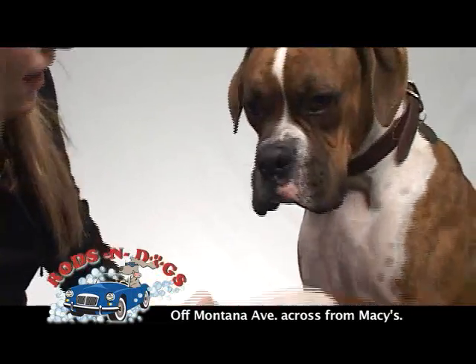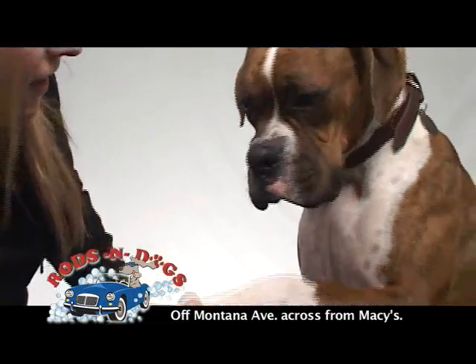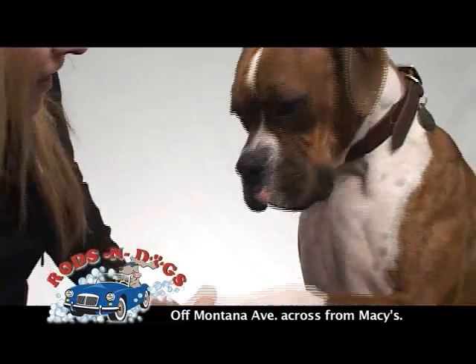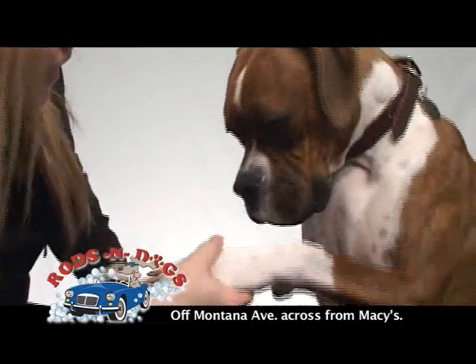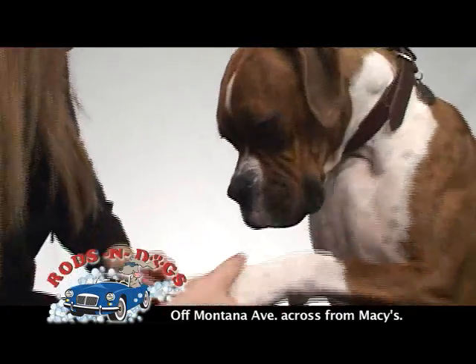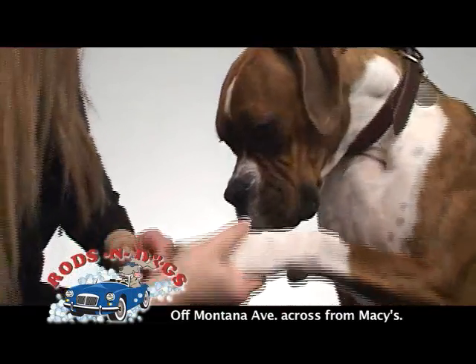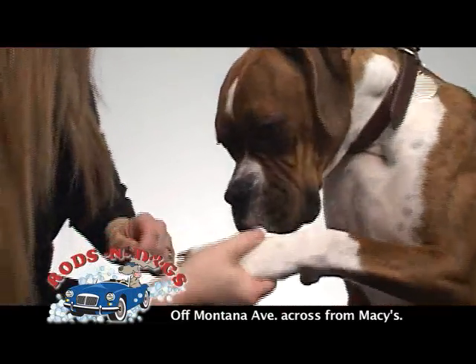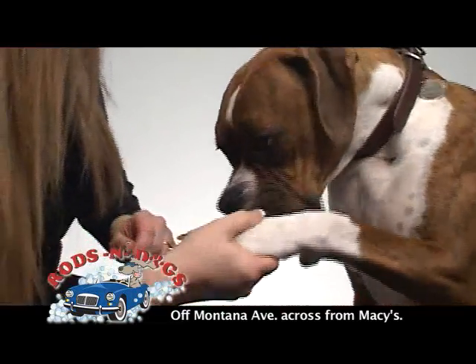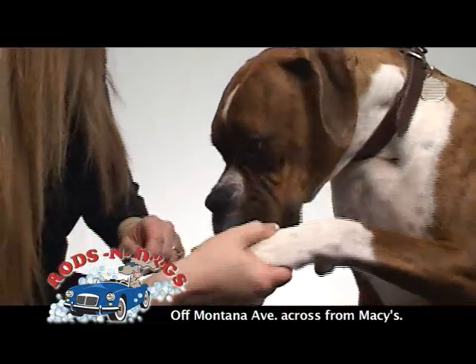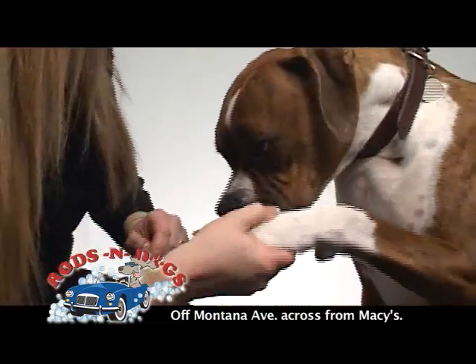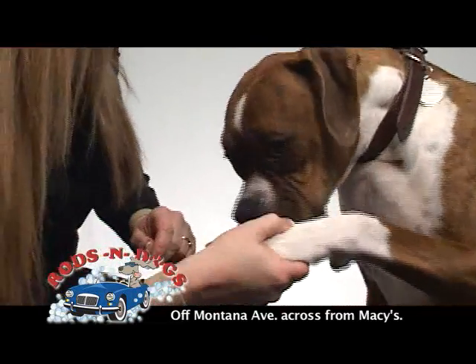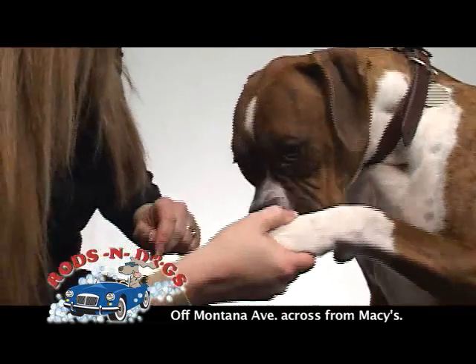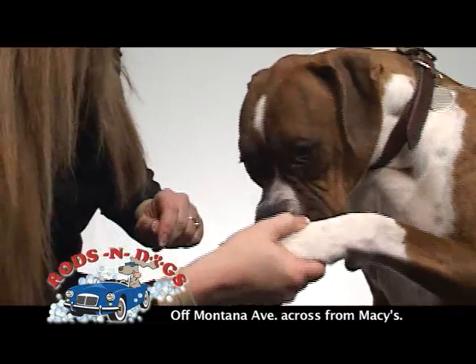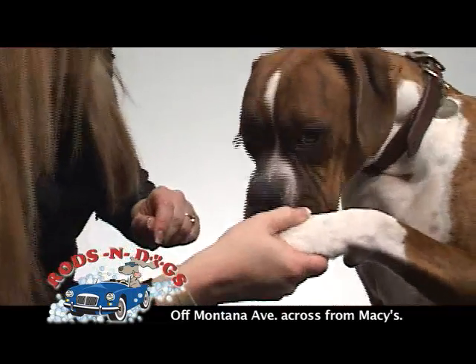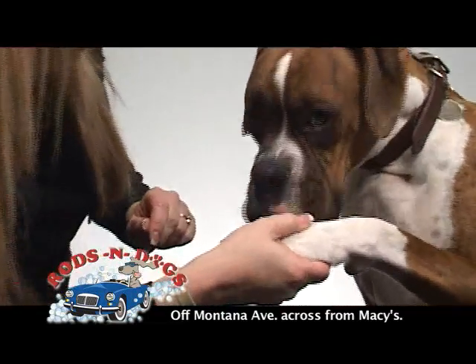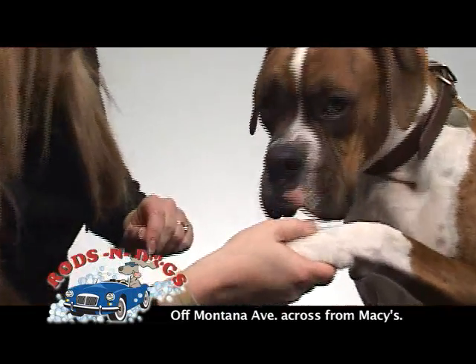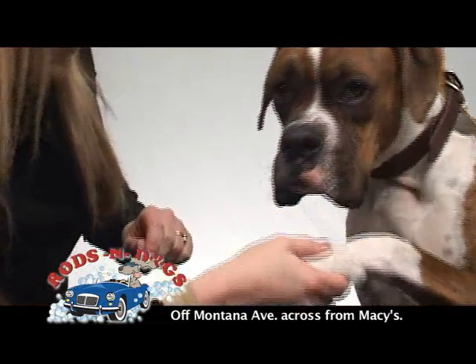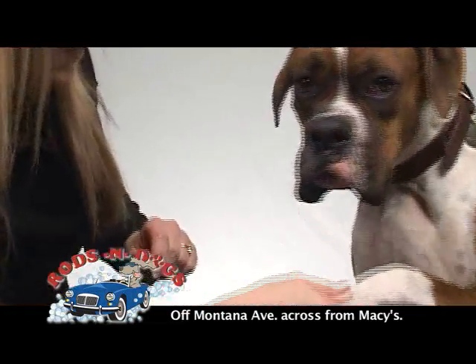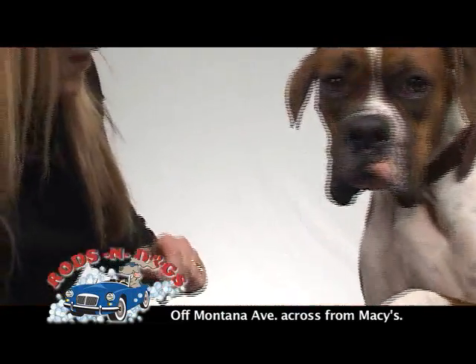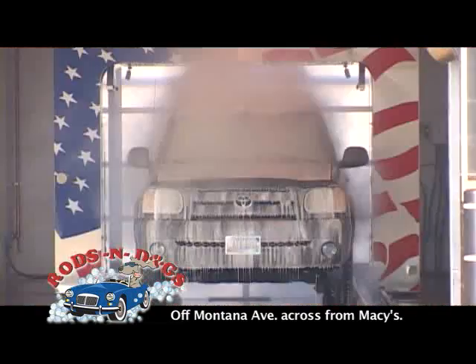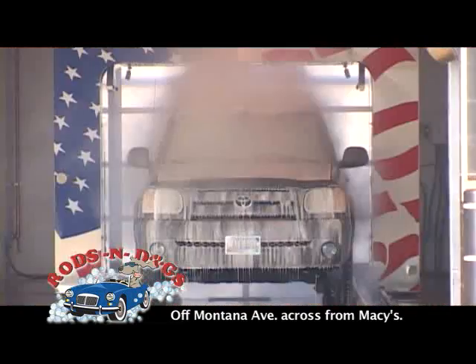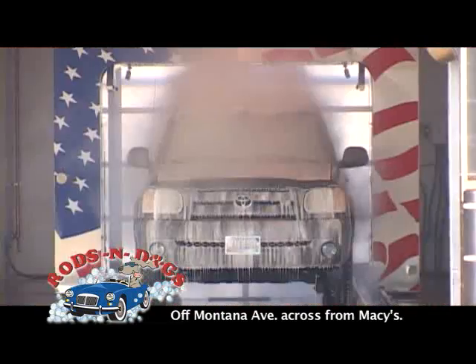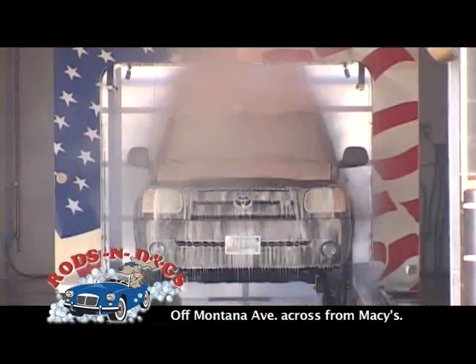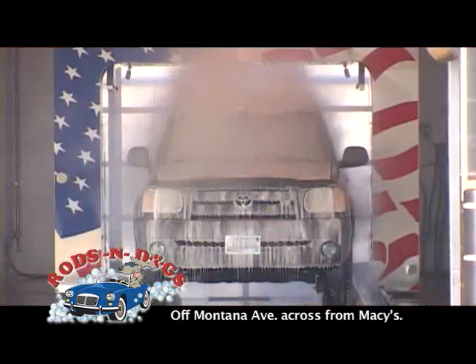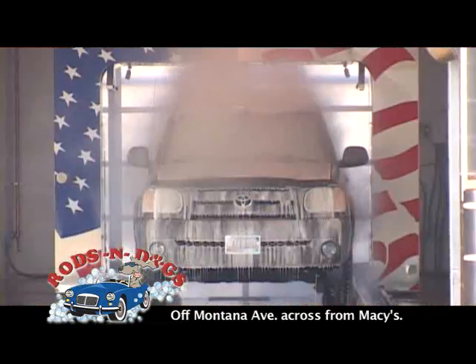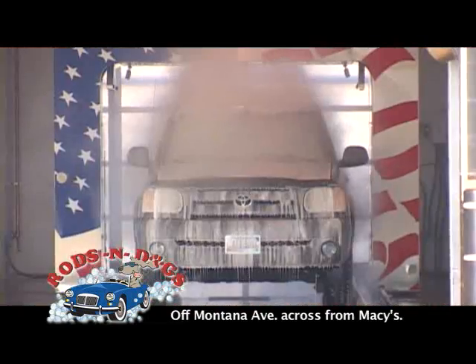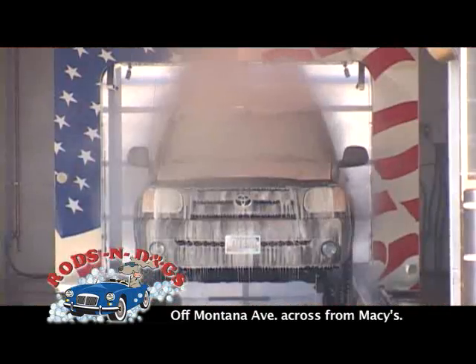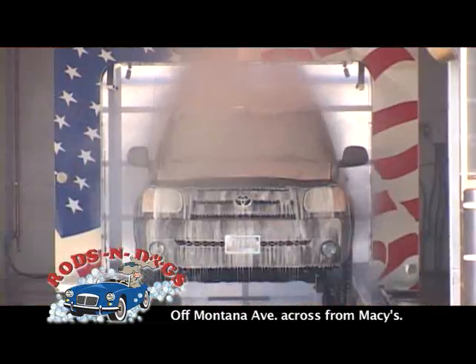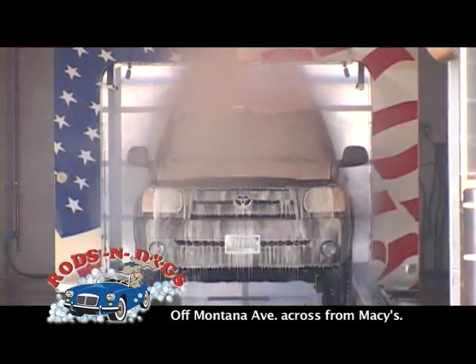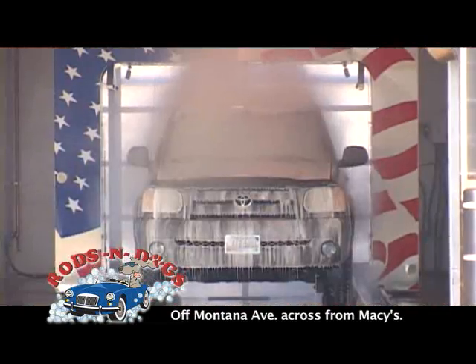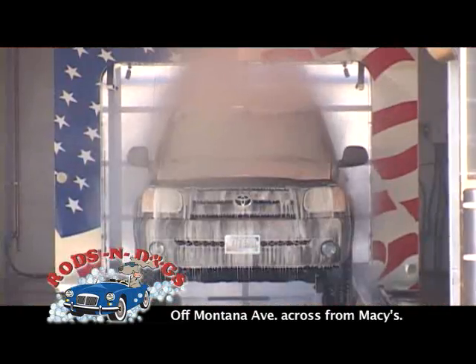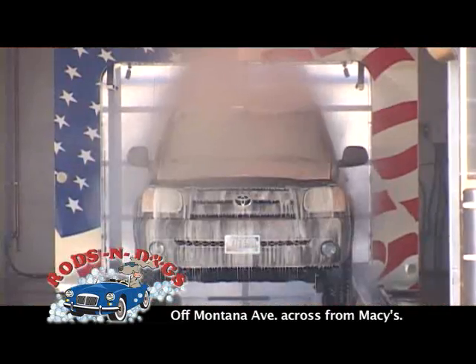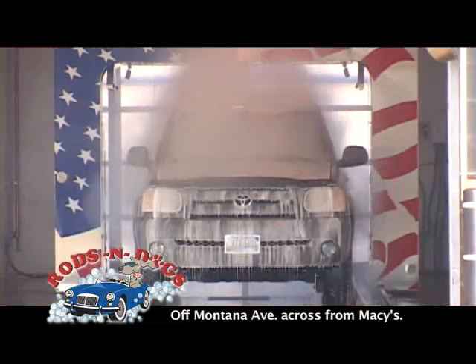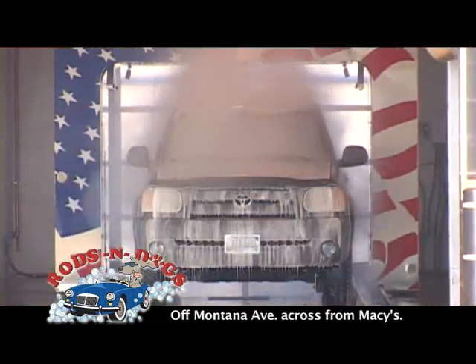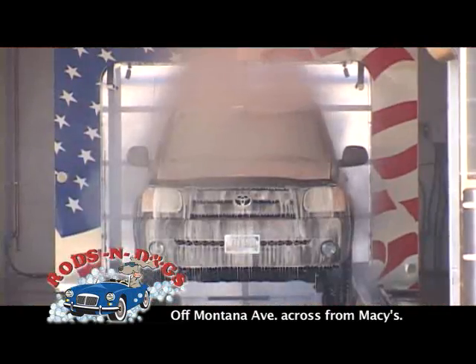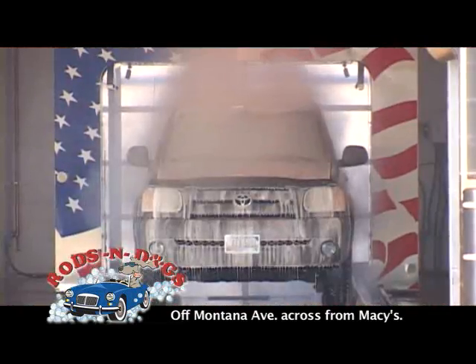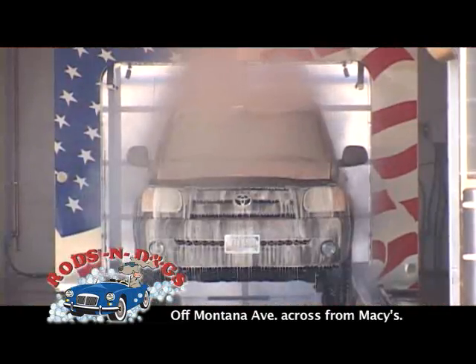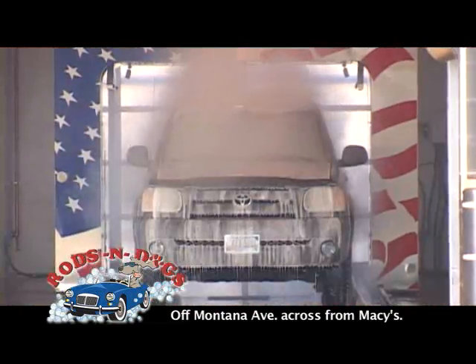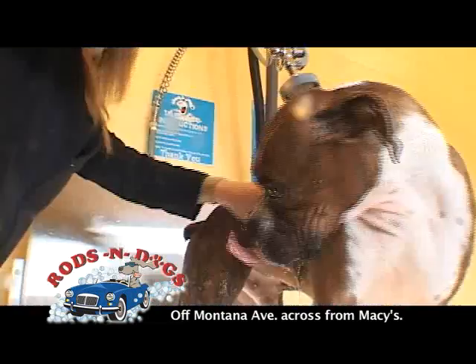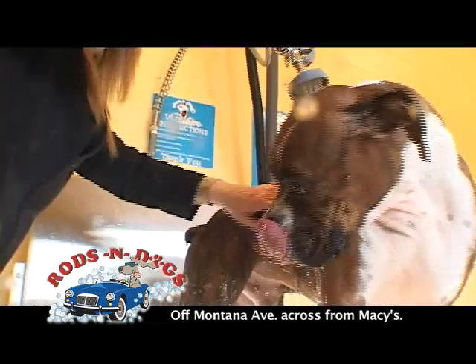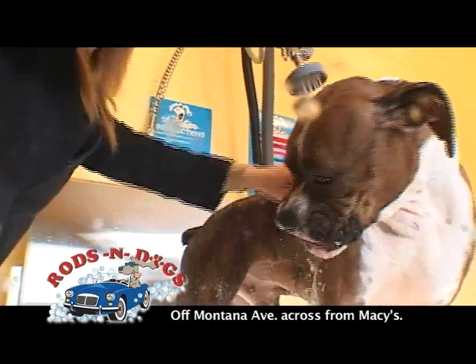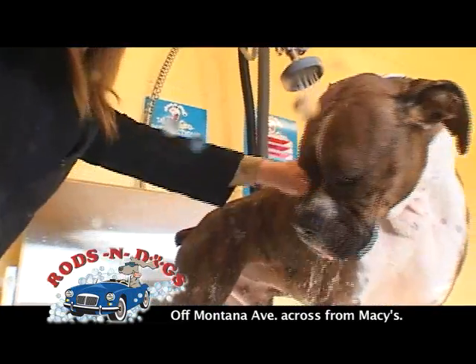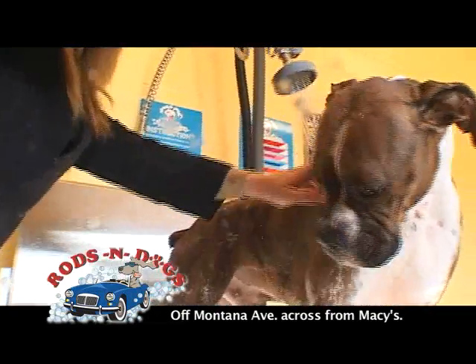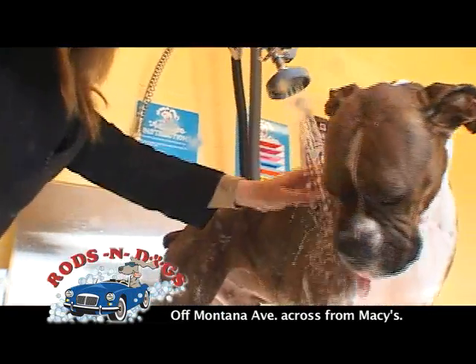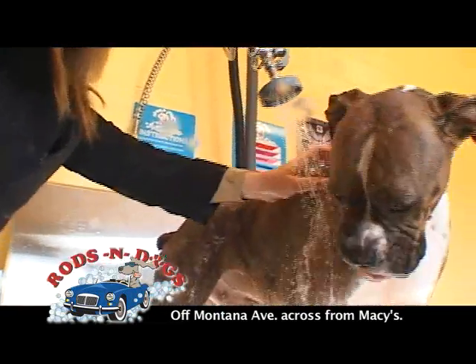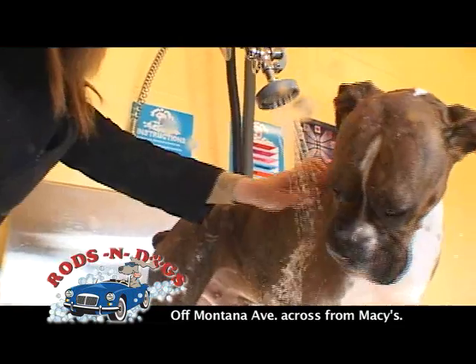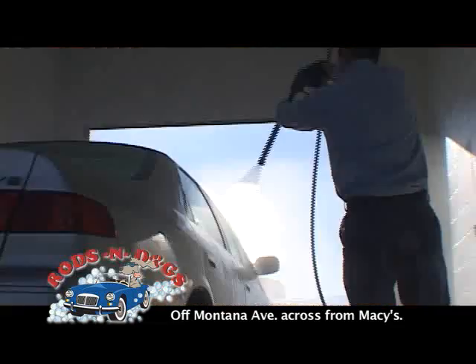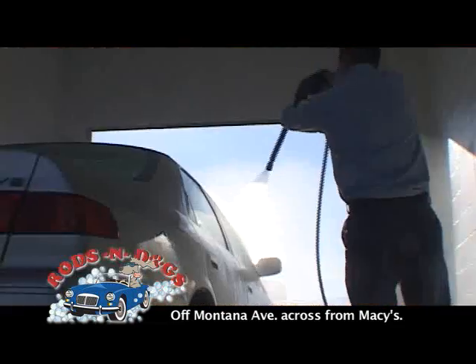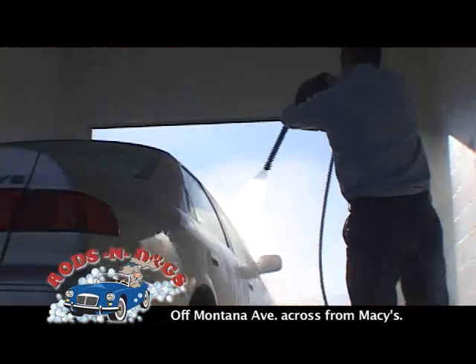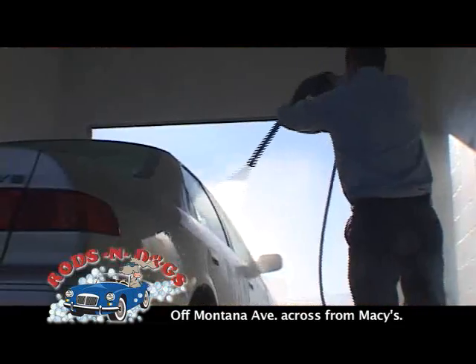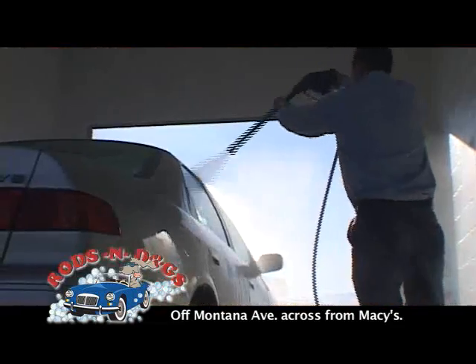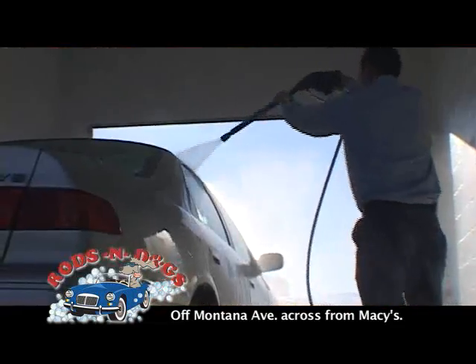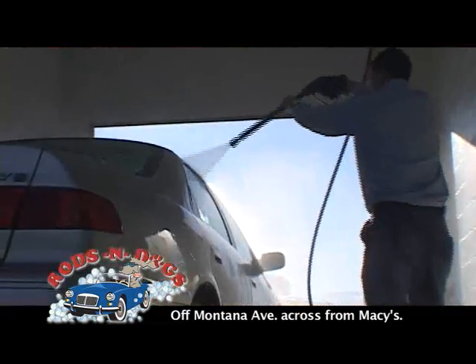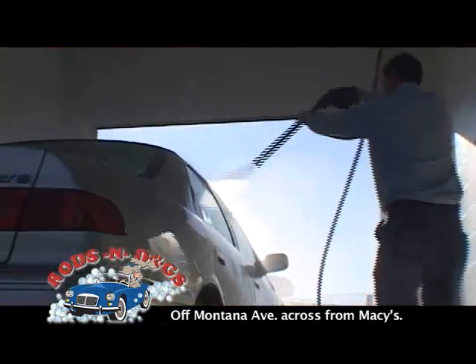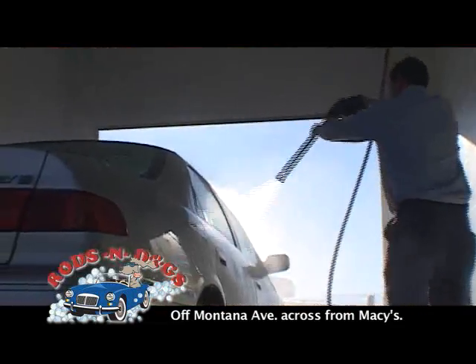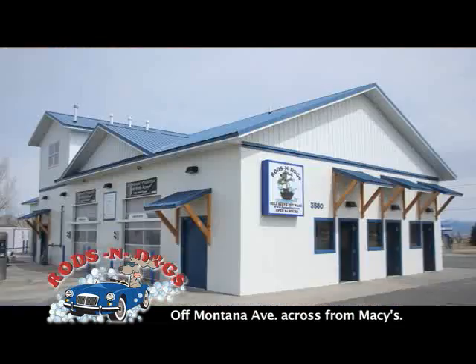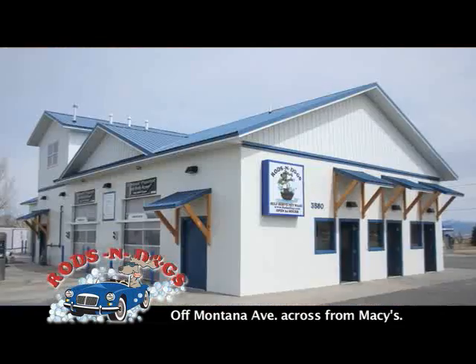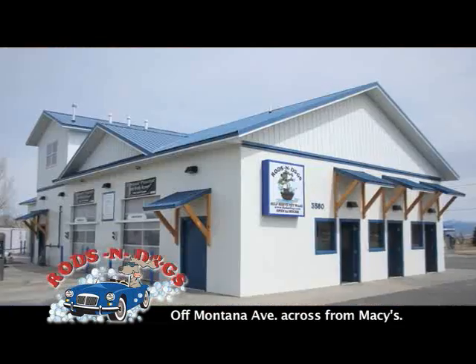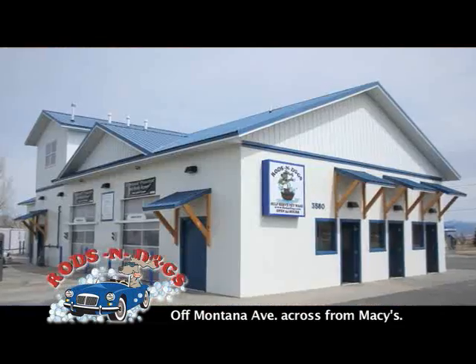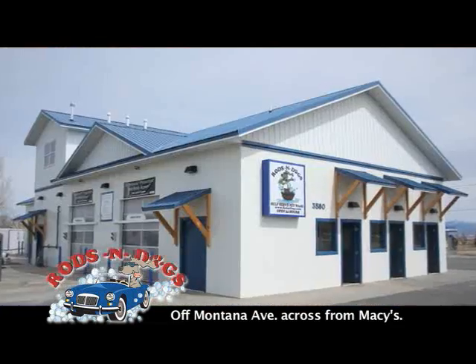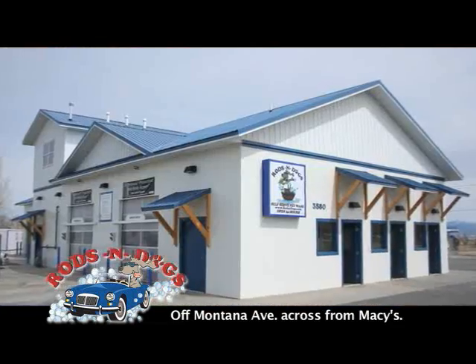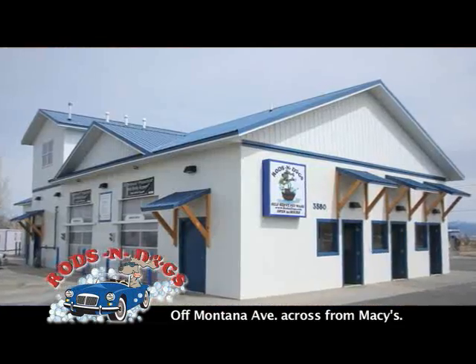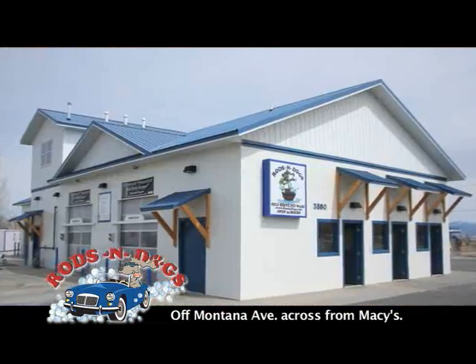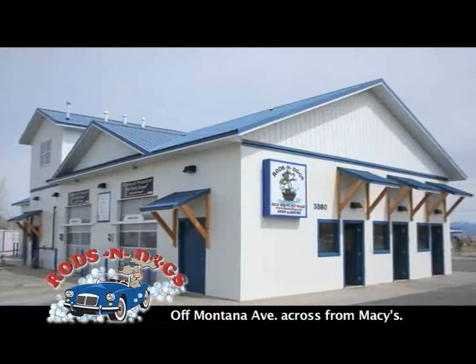How do you take care of your two best friends without making a mess at home? Take your dog and your car to Rods and Dogs.